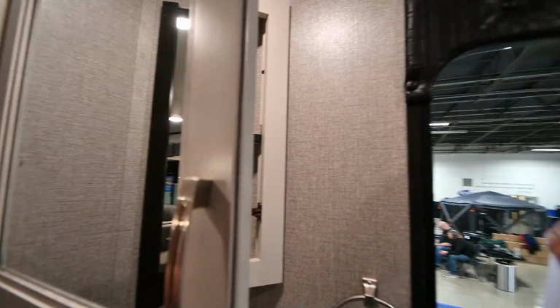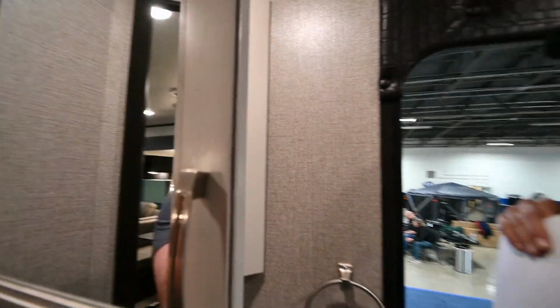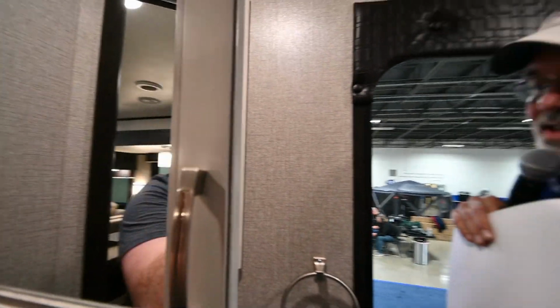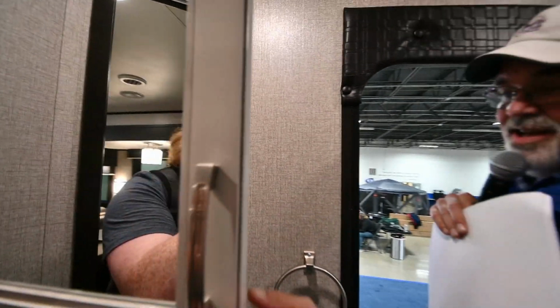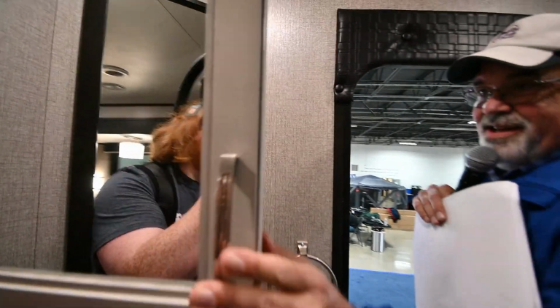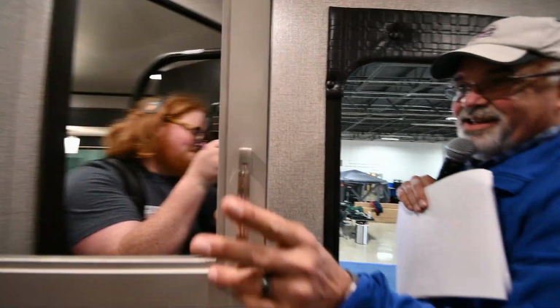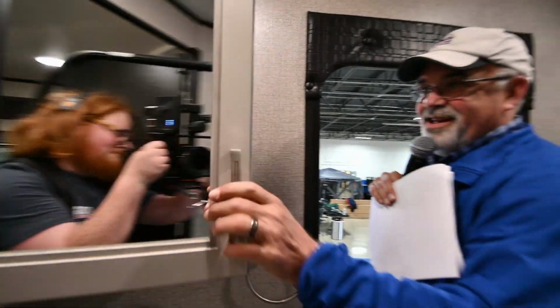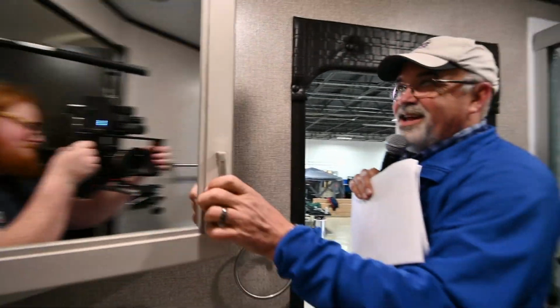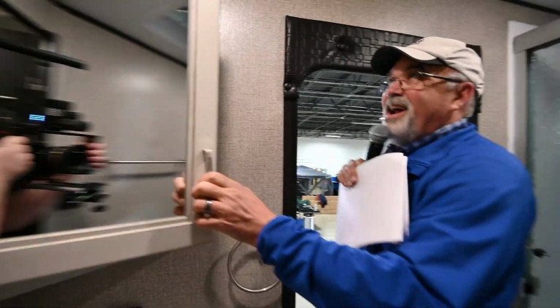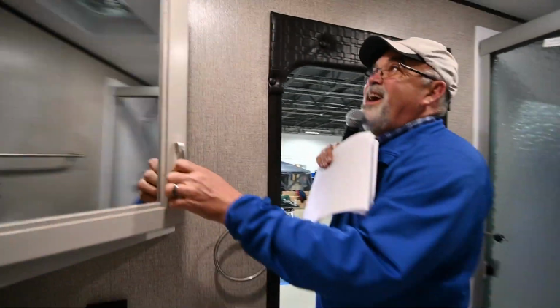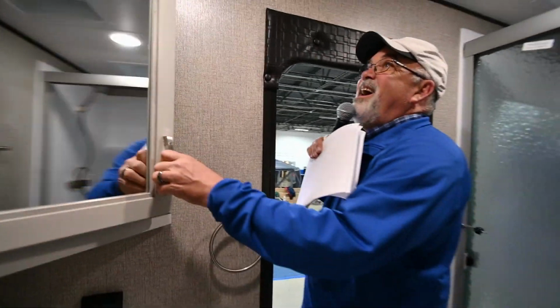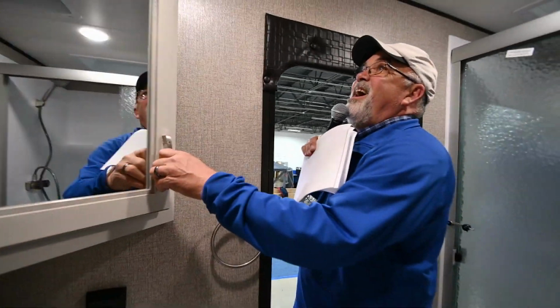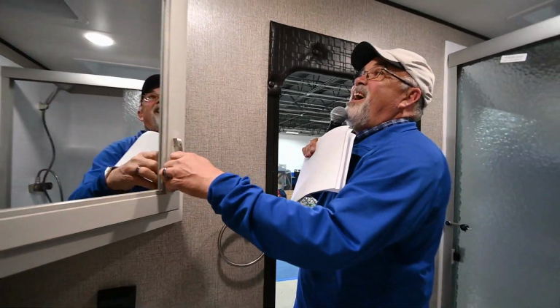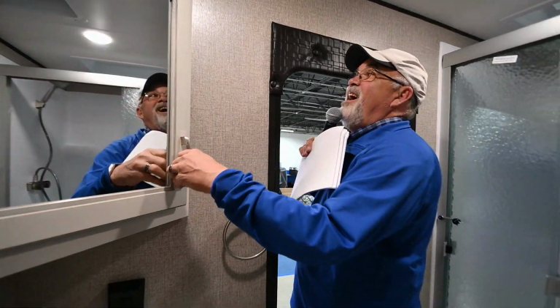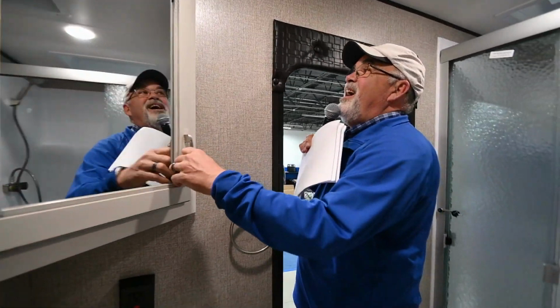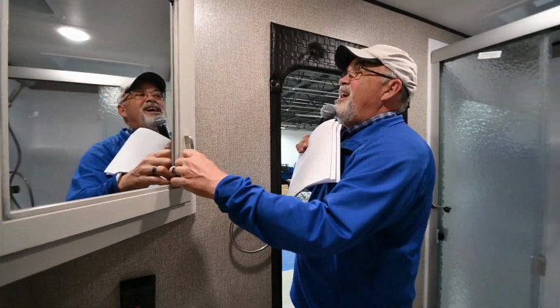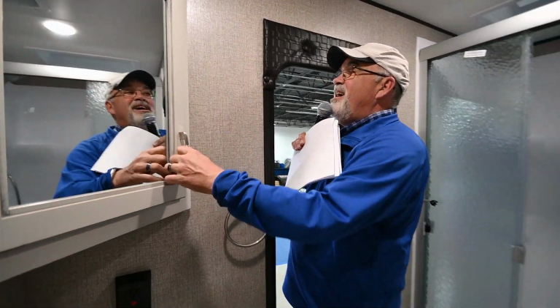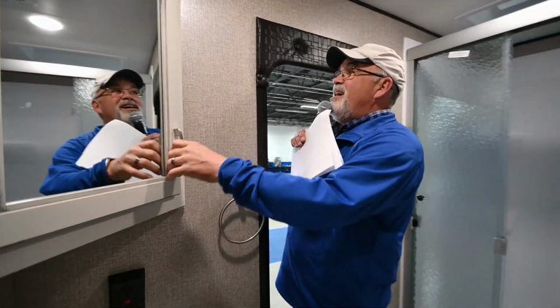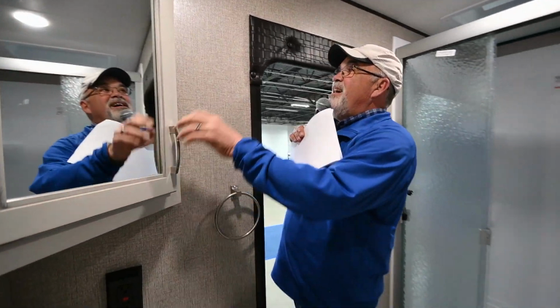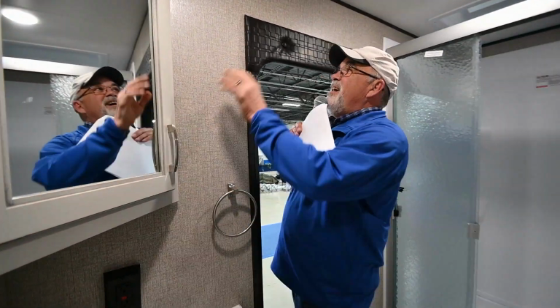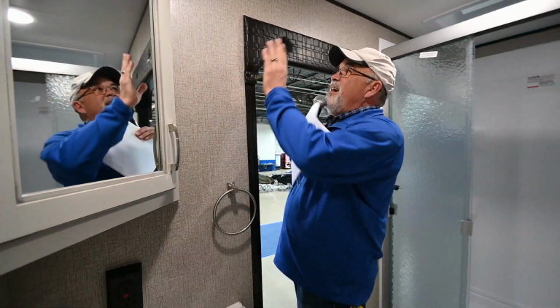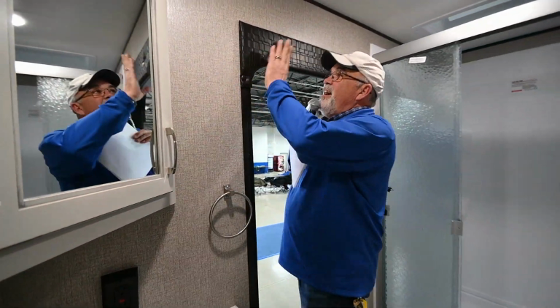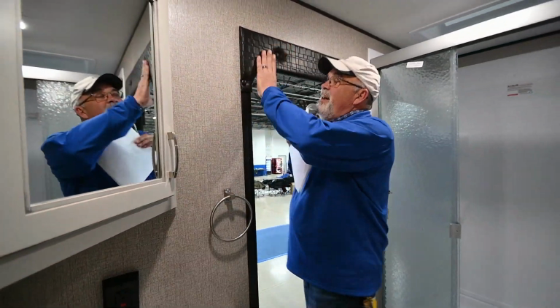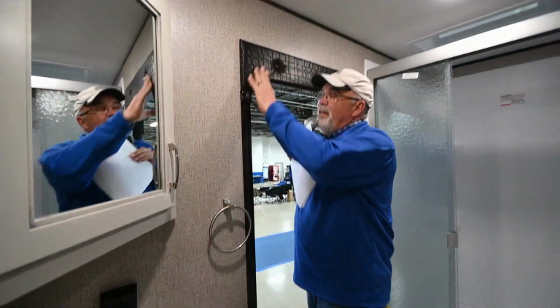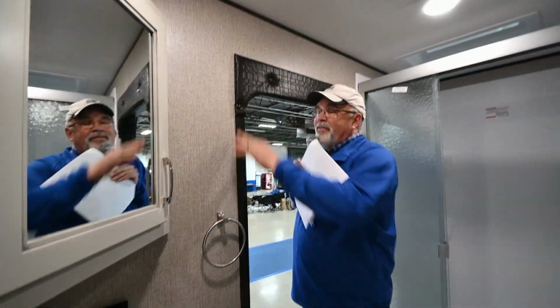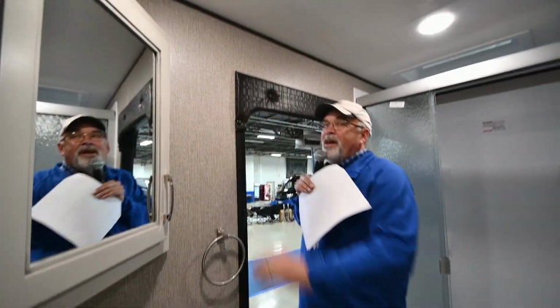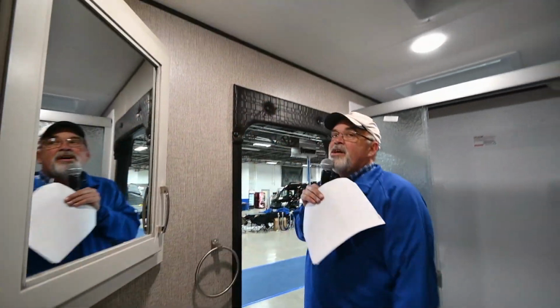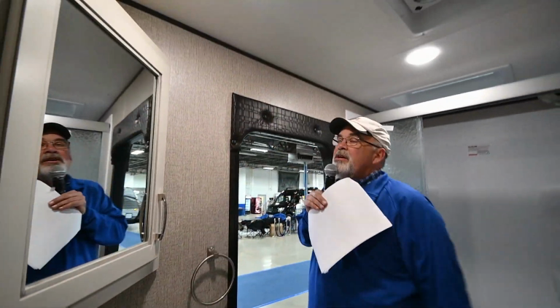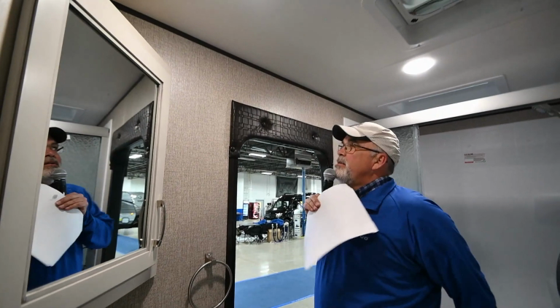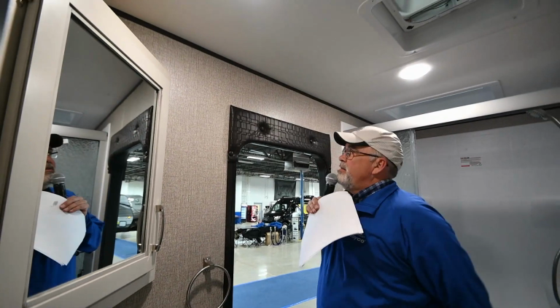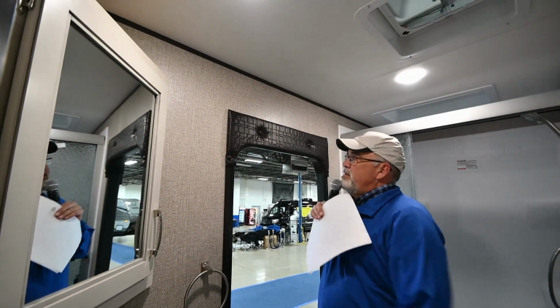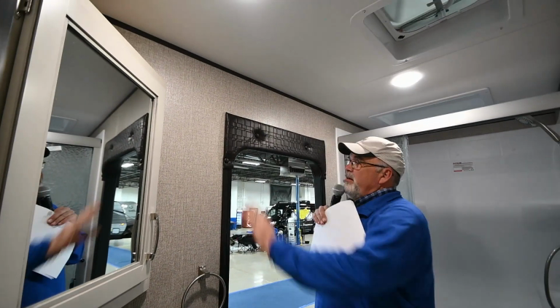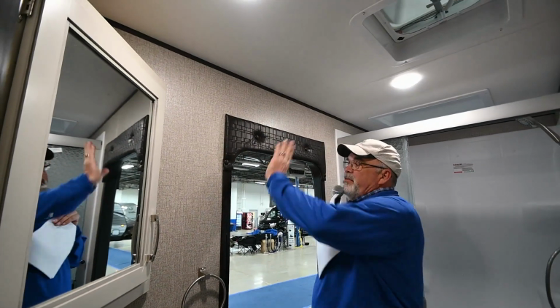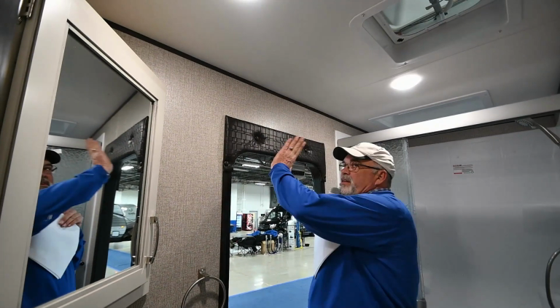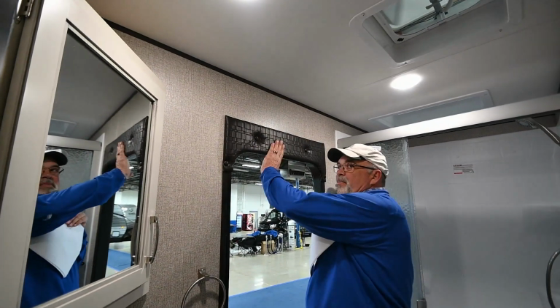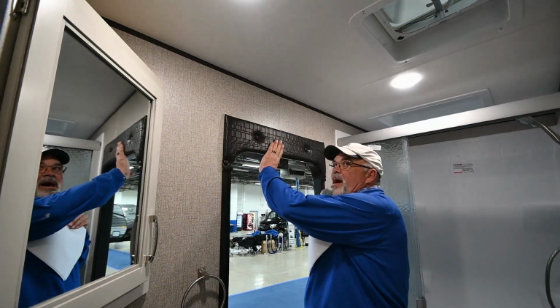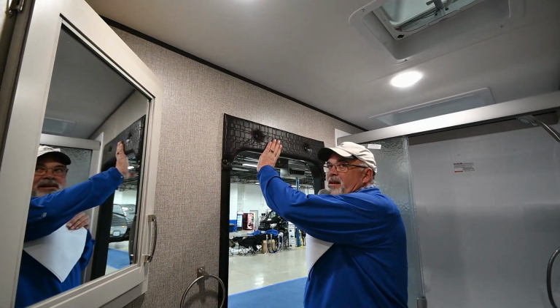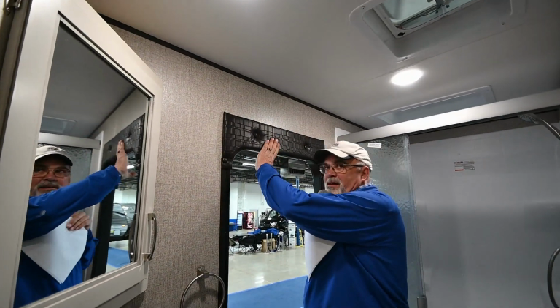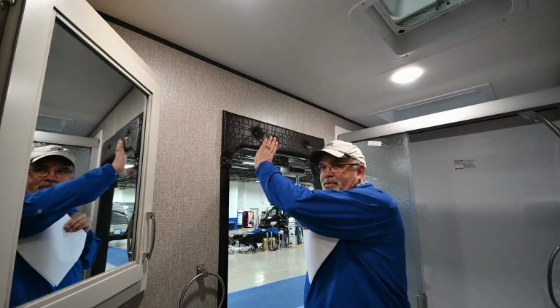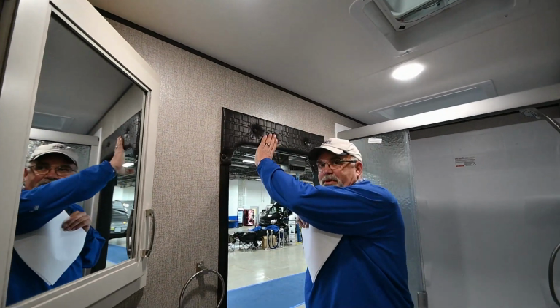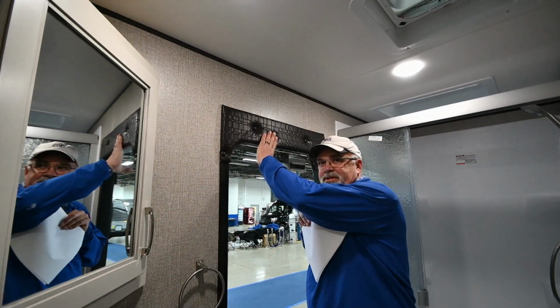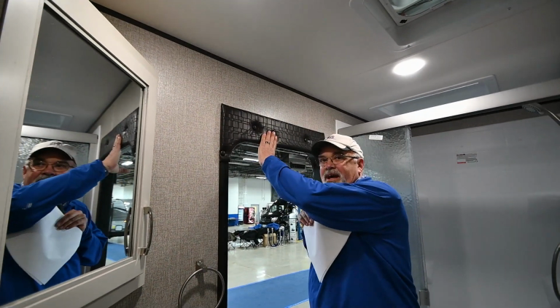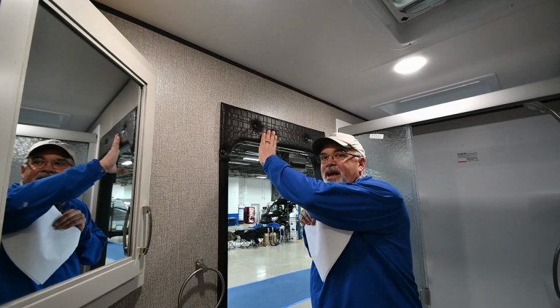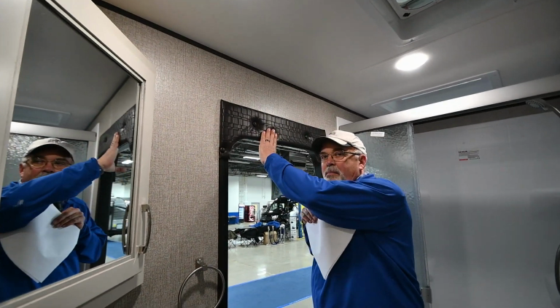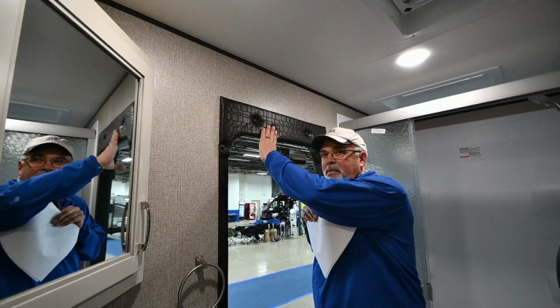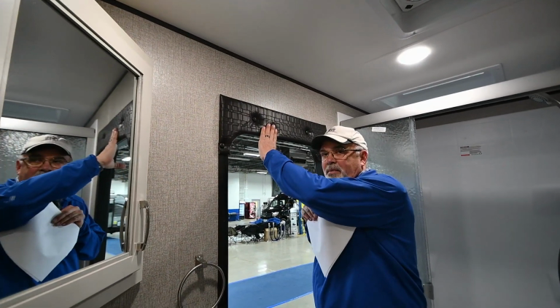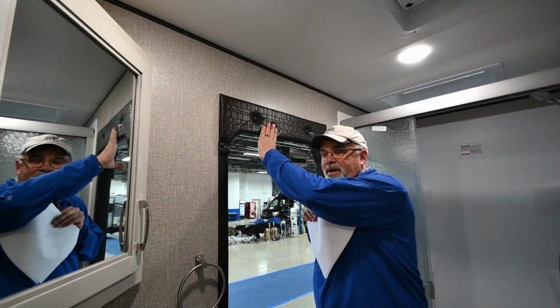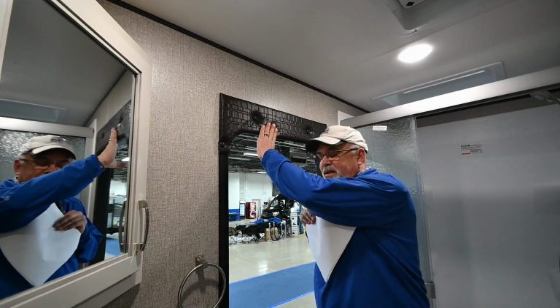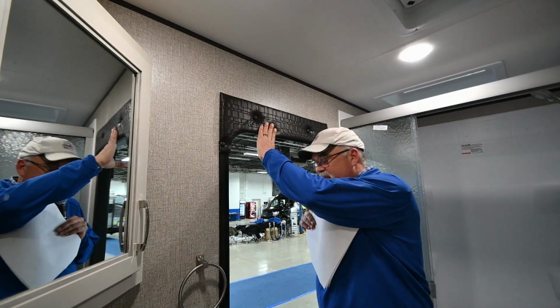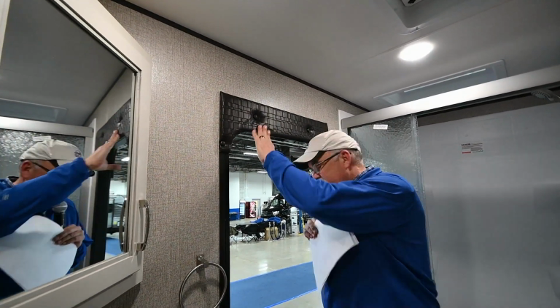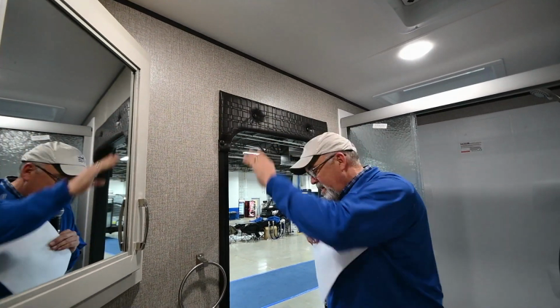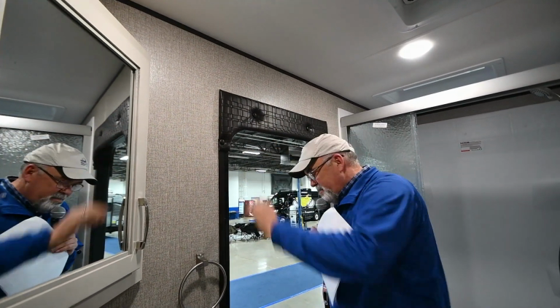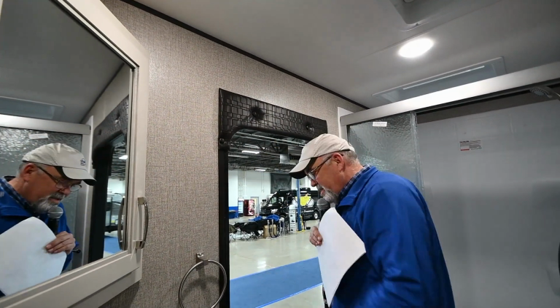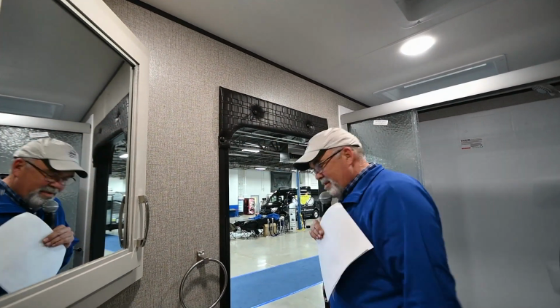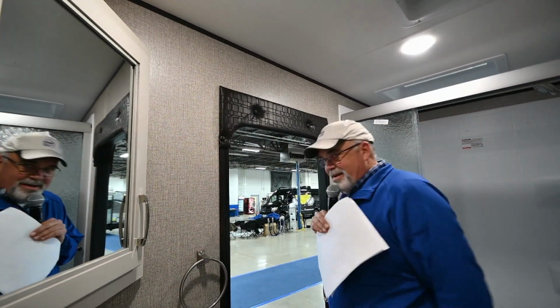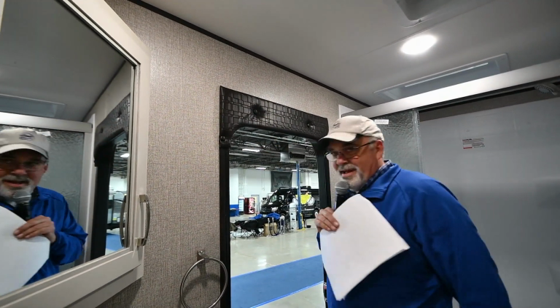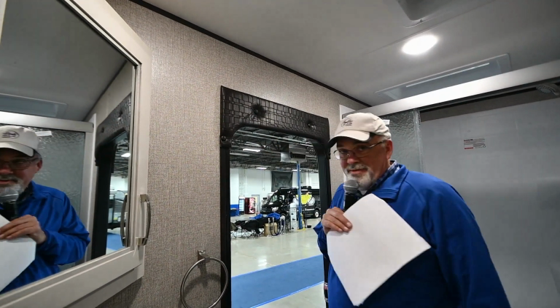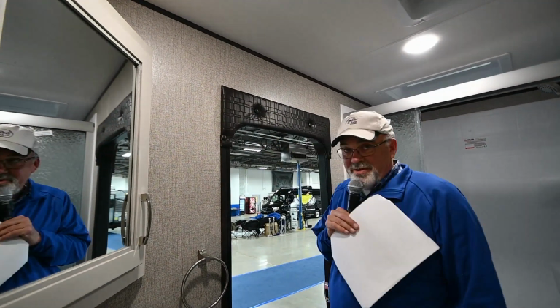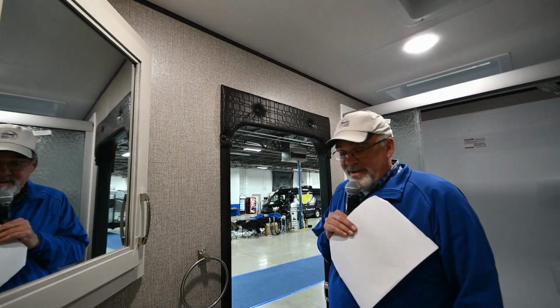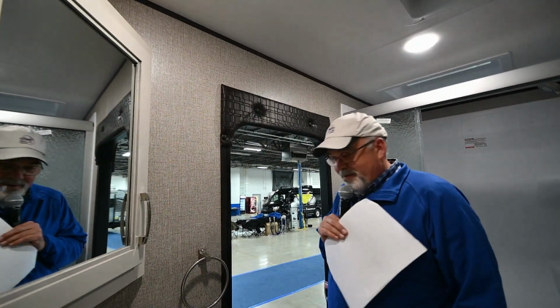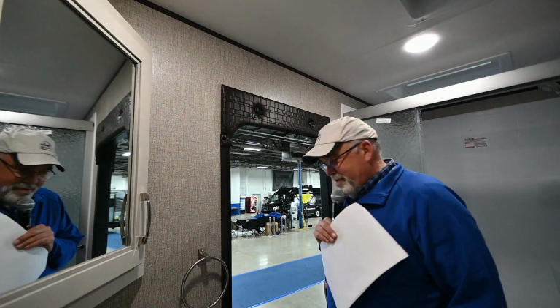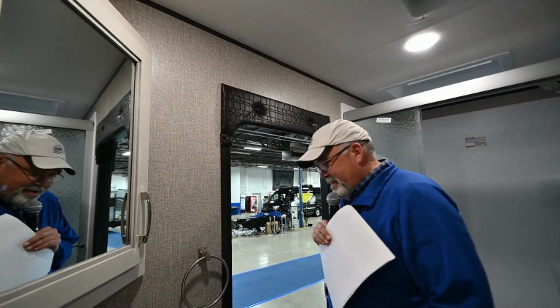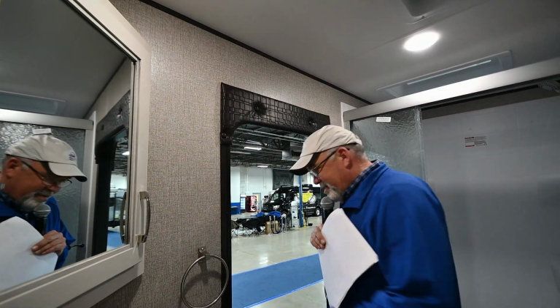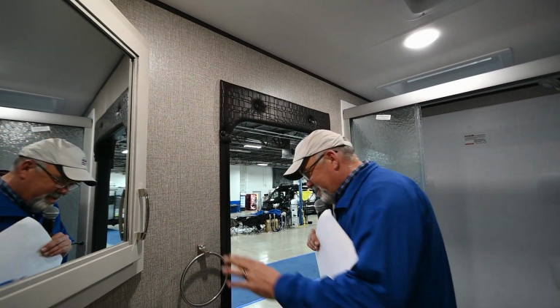You'll notice everything's screwed — no staples around here. And thank goodness everything's padded up here, because I've bumped my head a few times coming in and out of a trailer over the years.